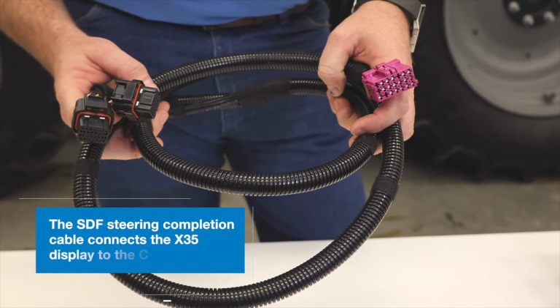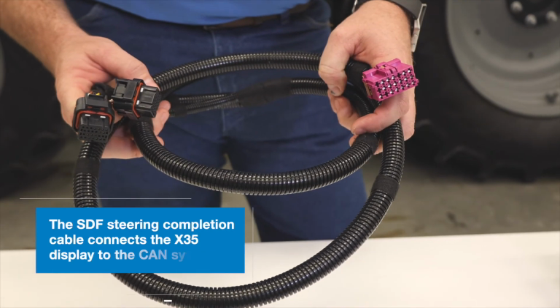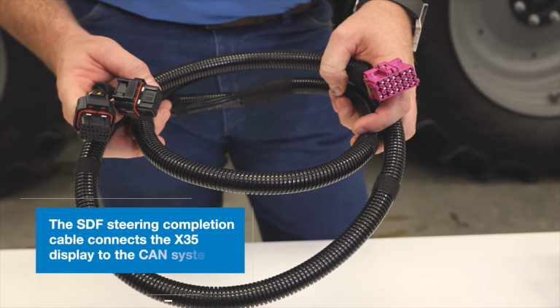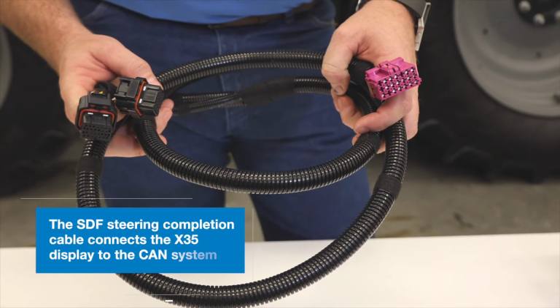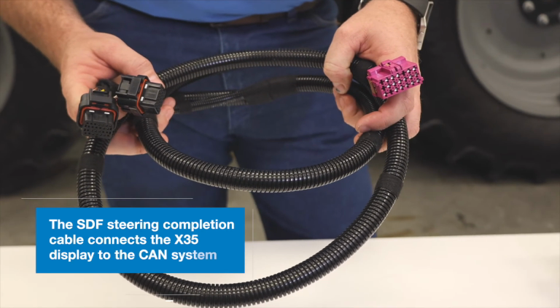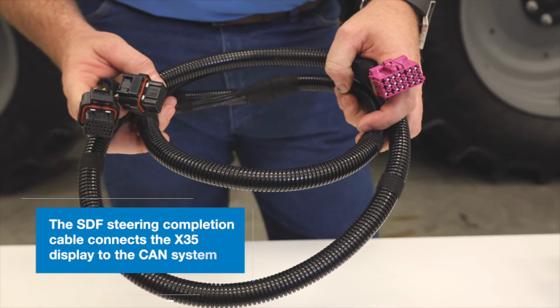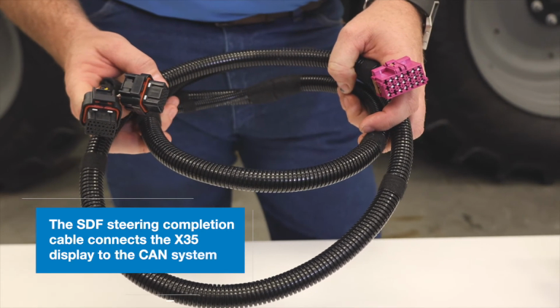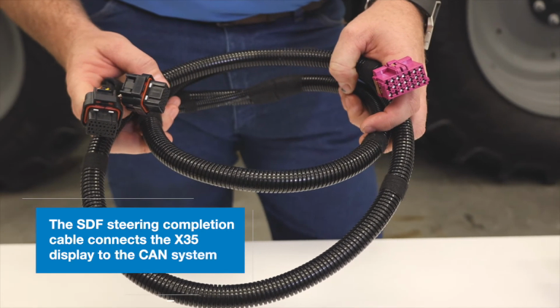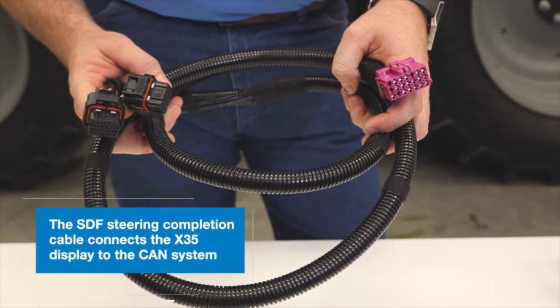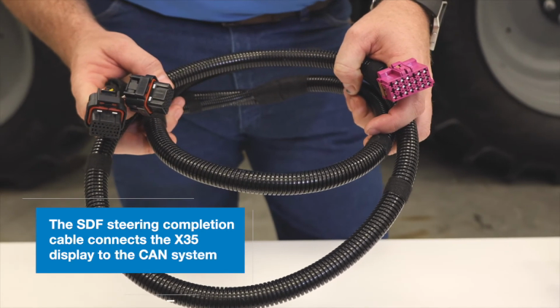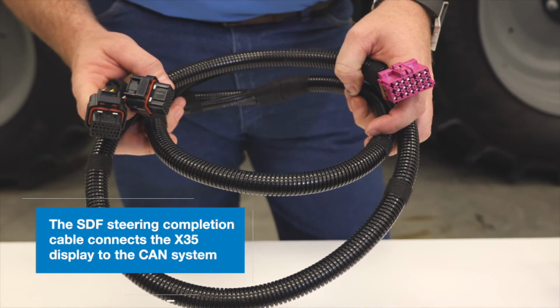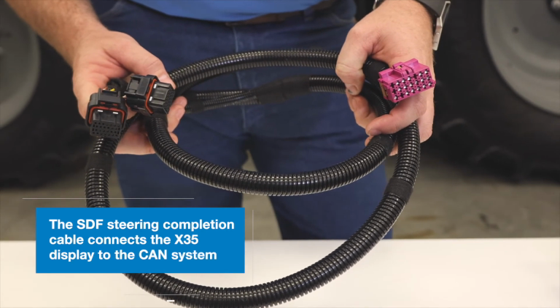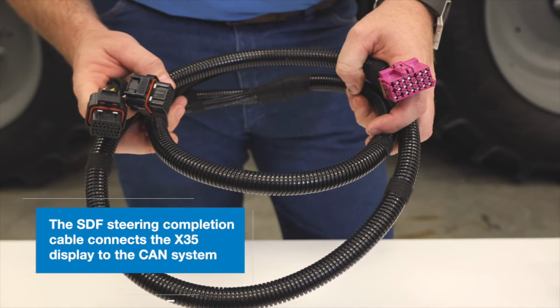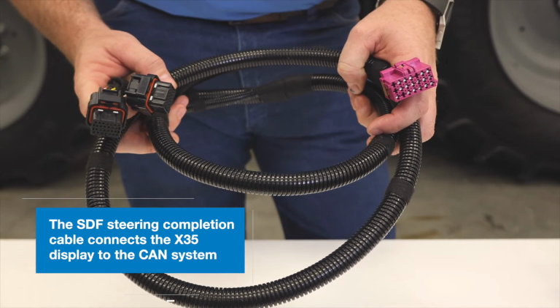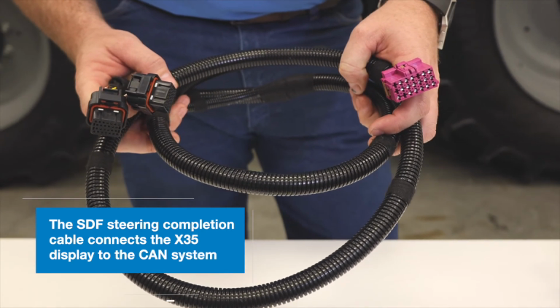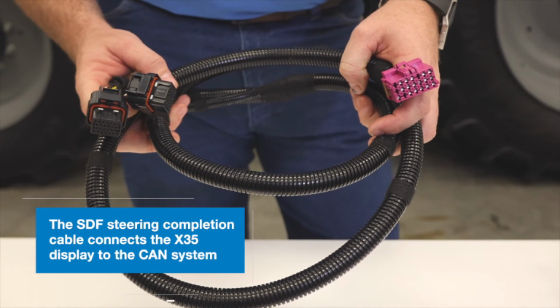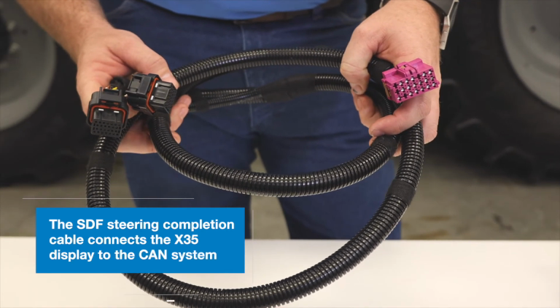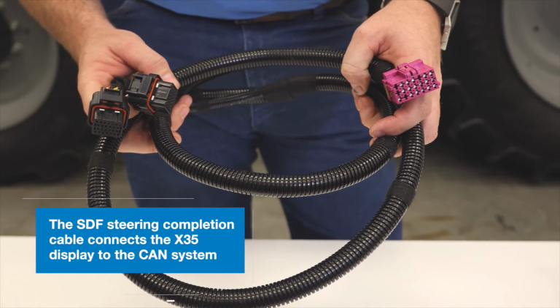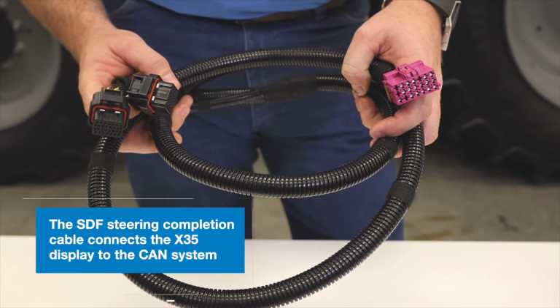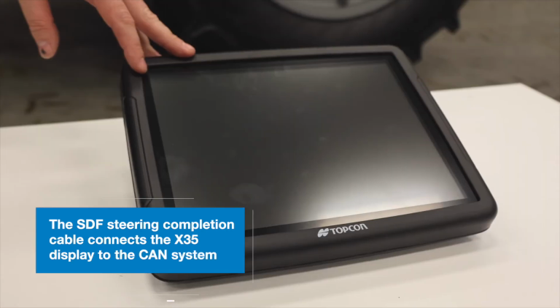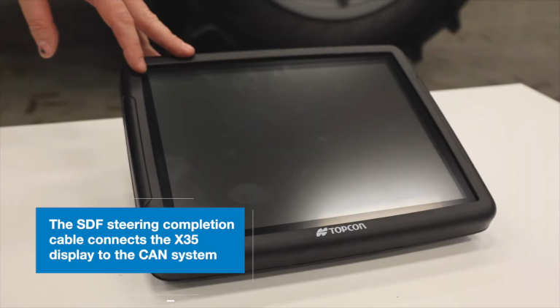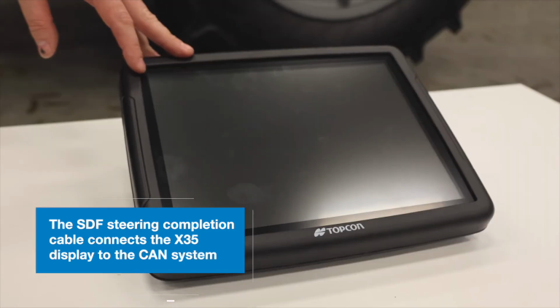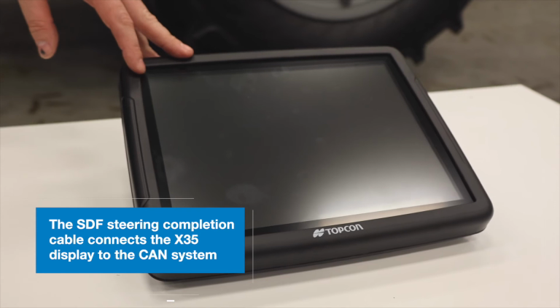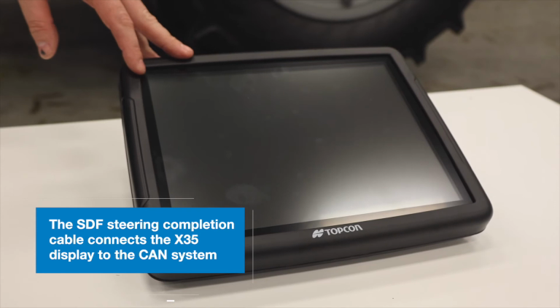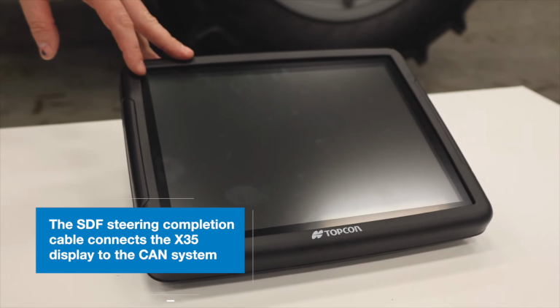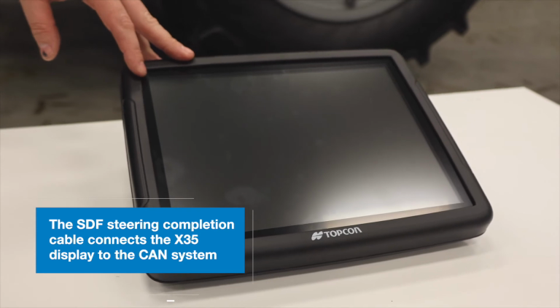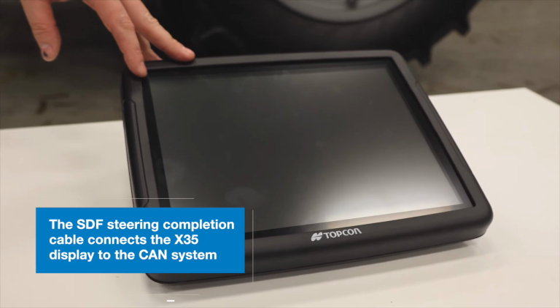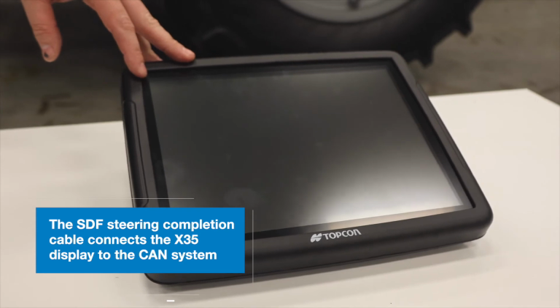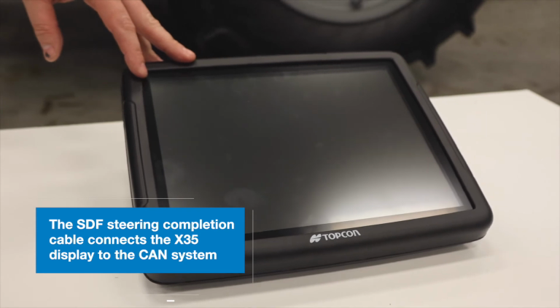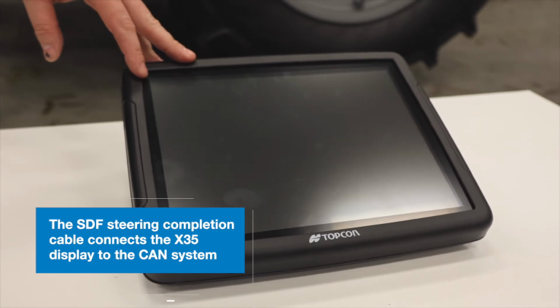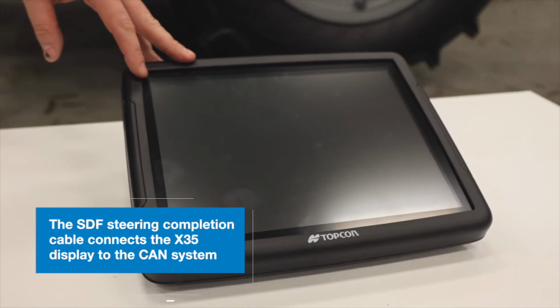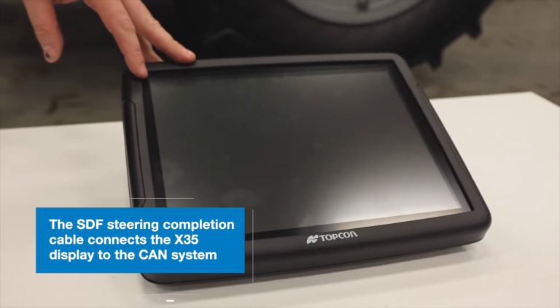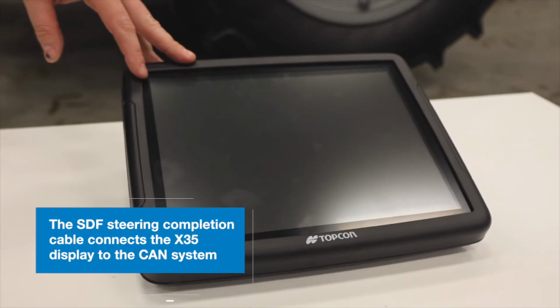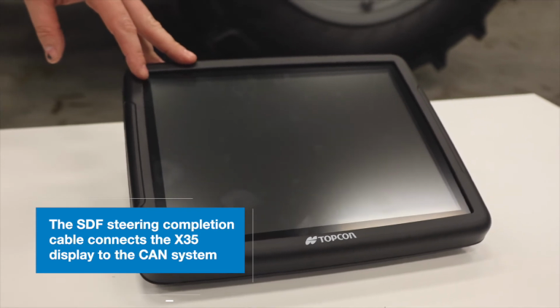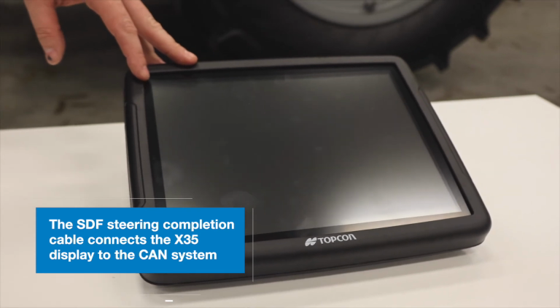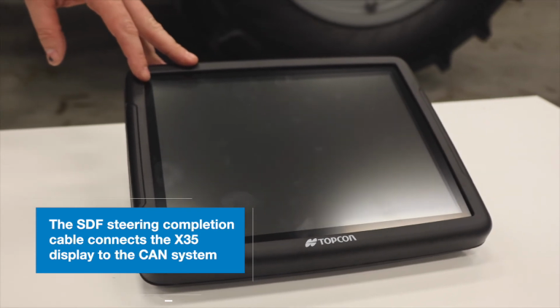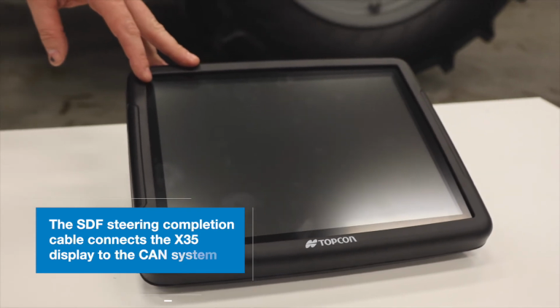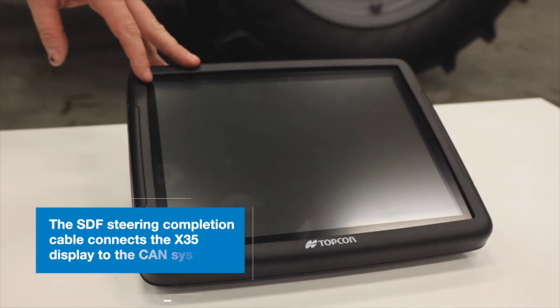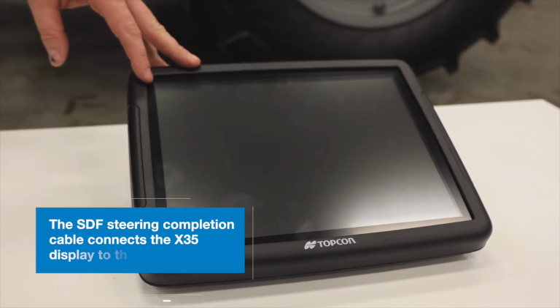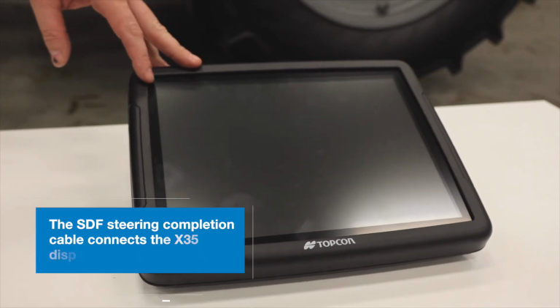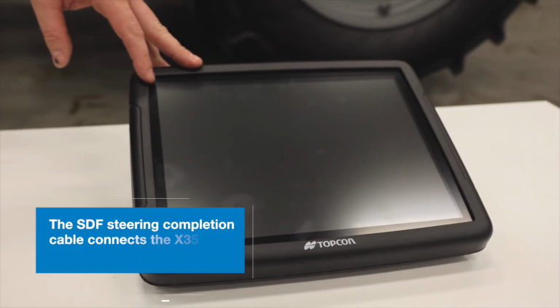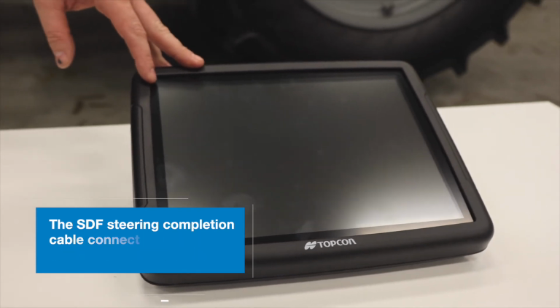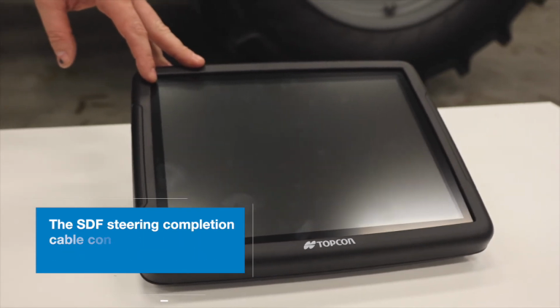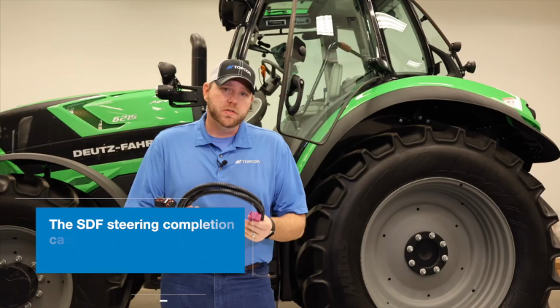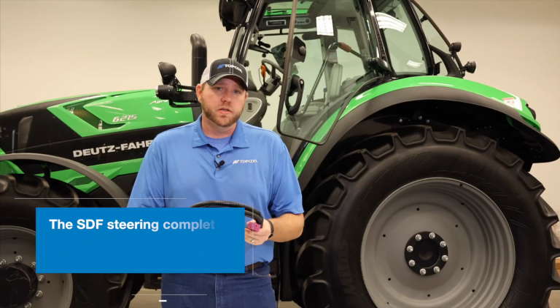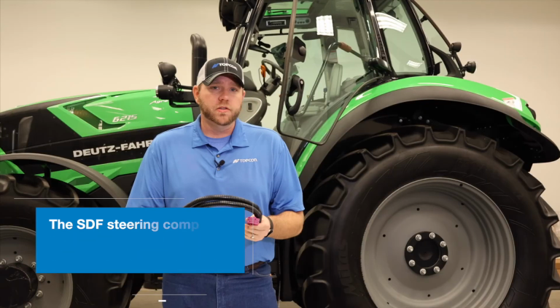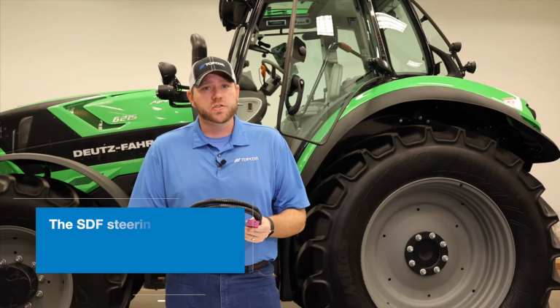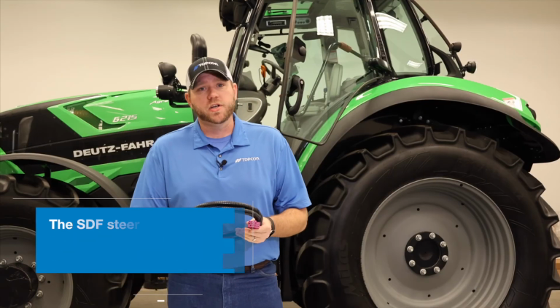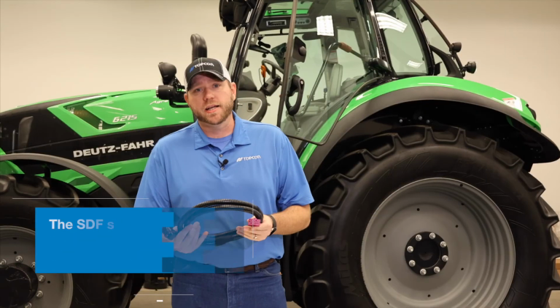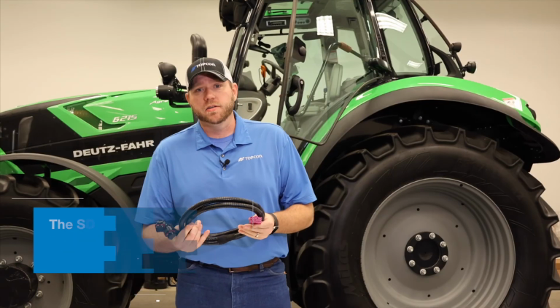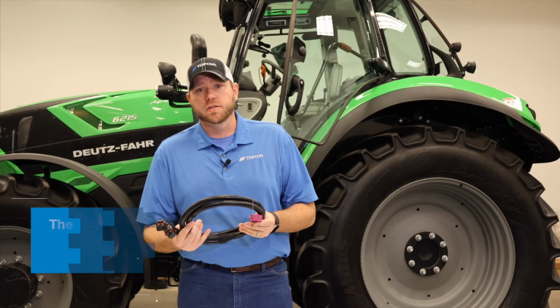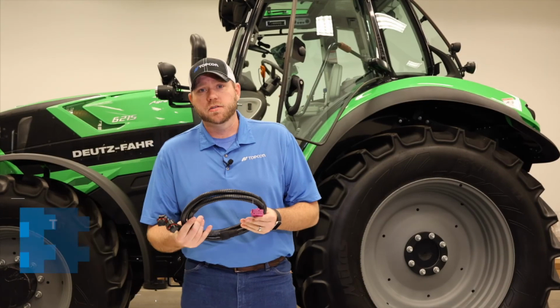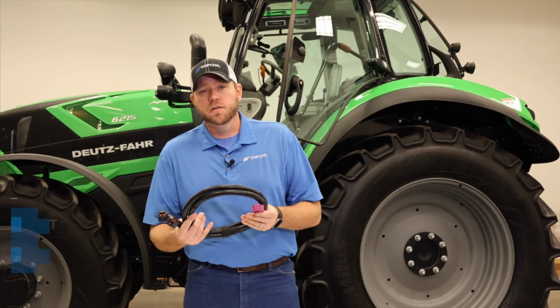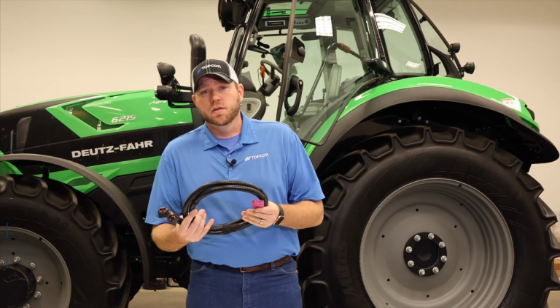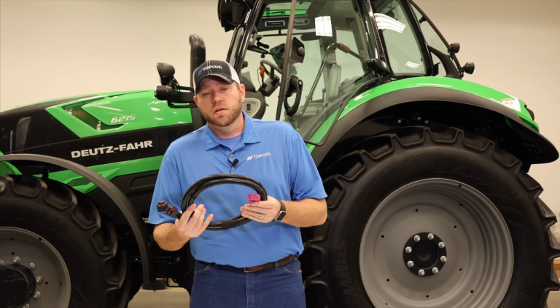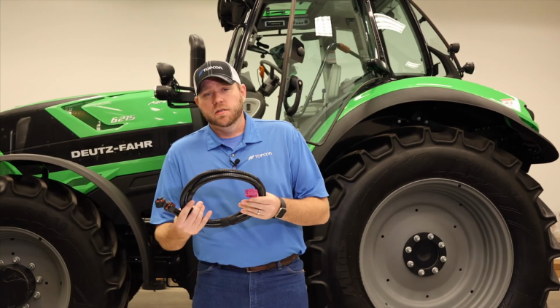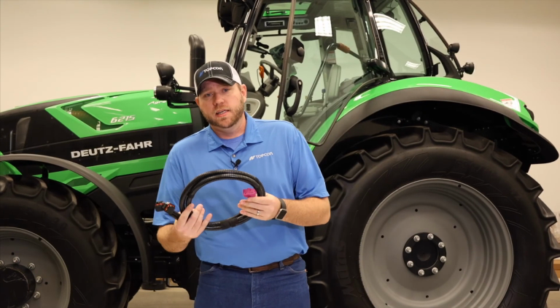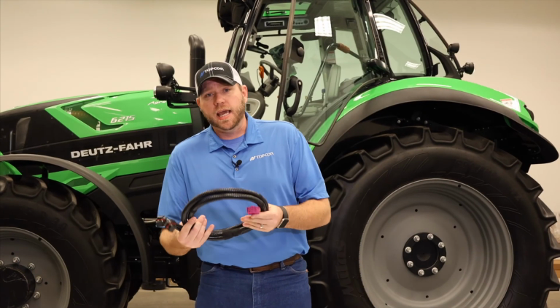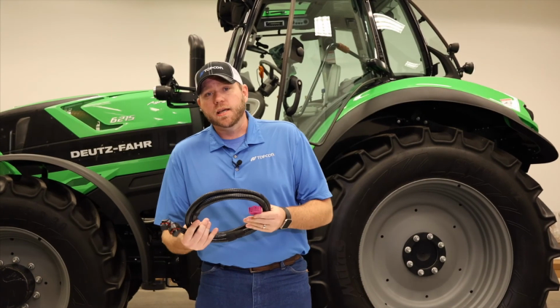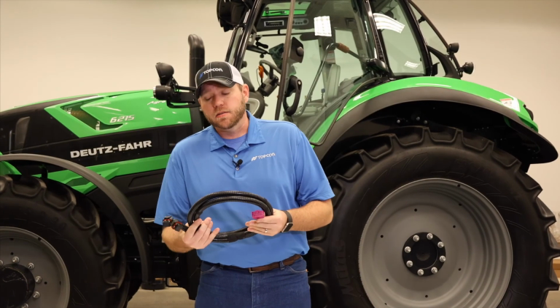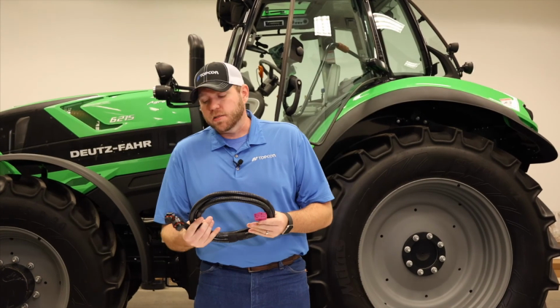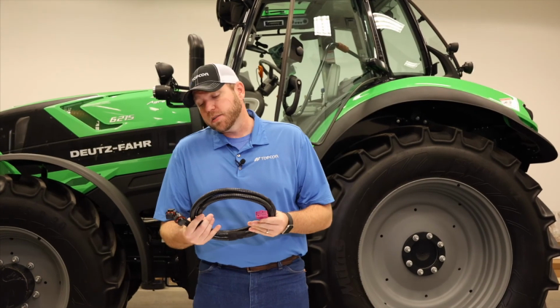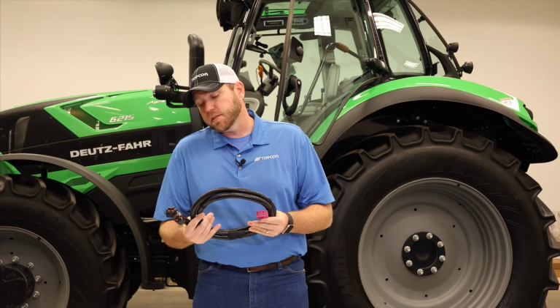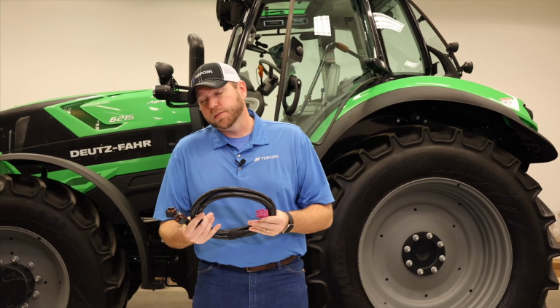This ties our display — which is our X35 model here — to the tractor's CAN system.